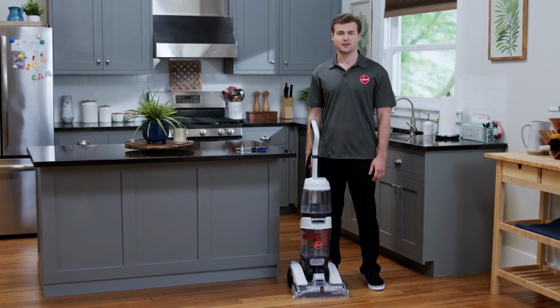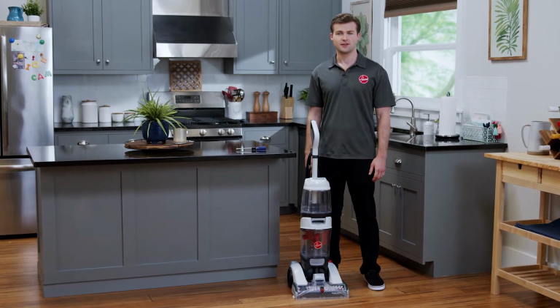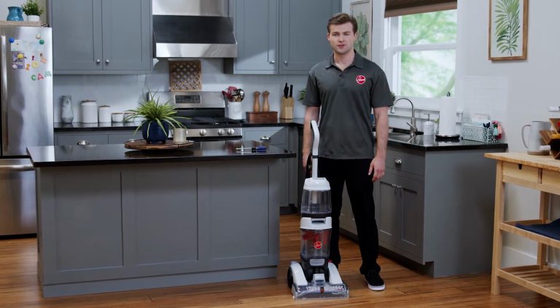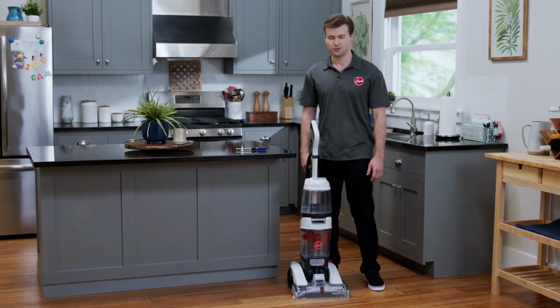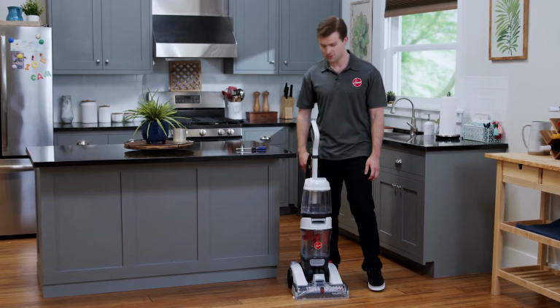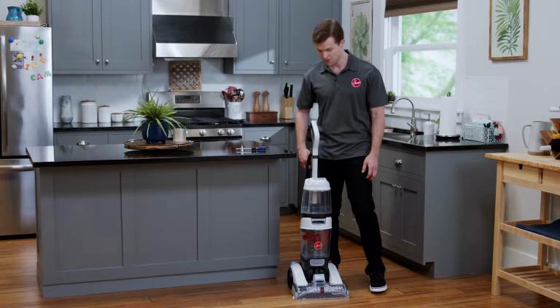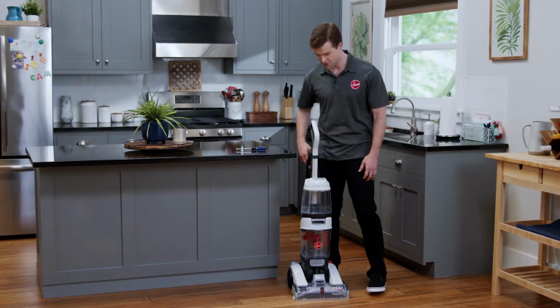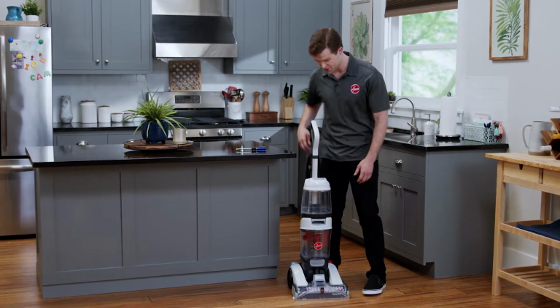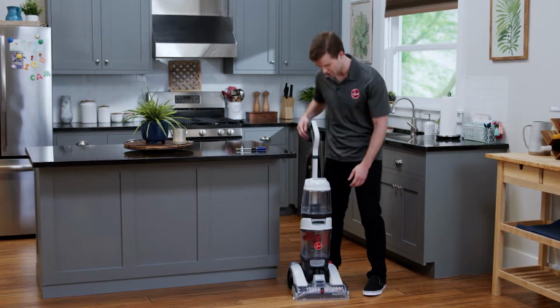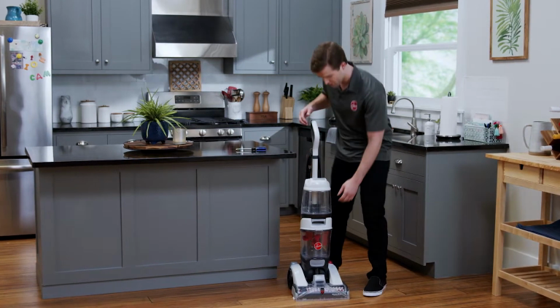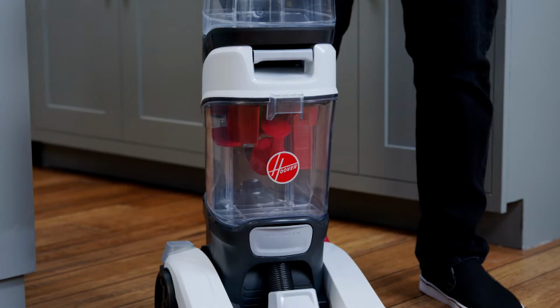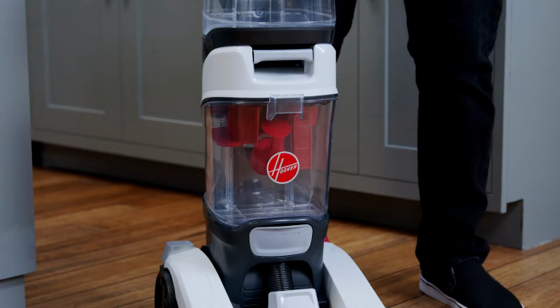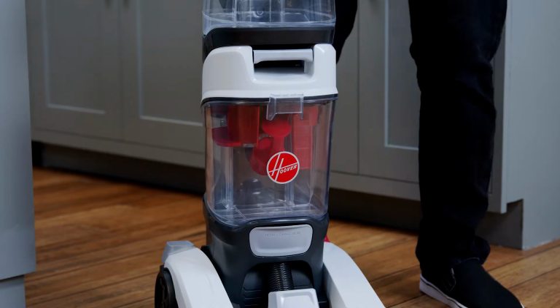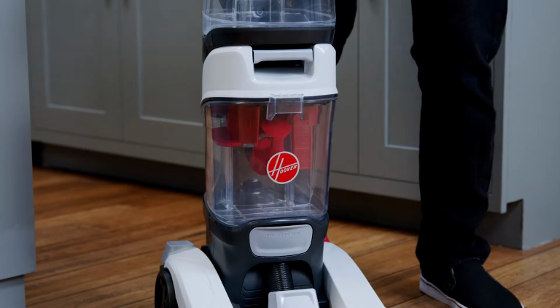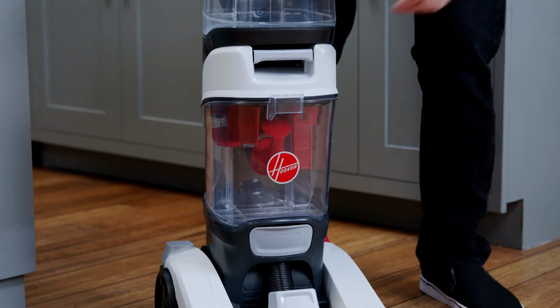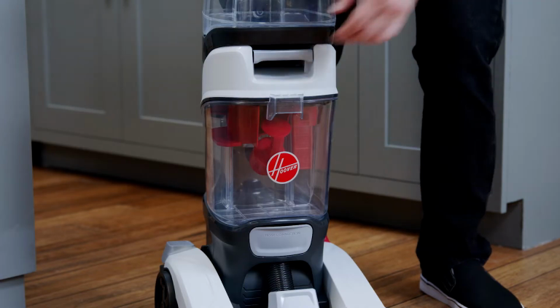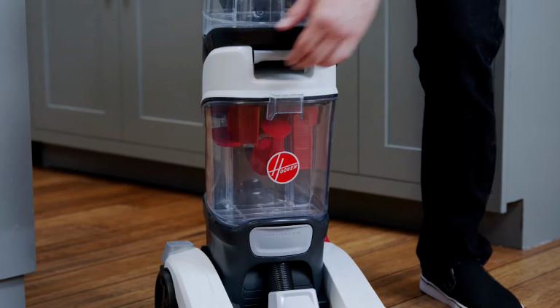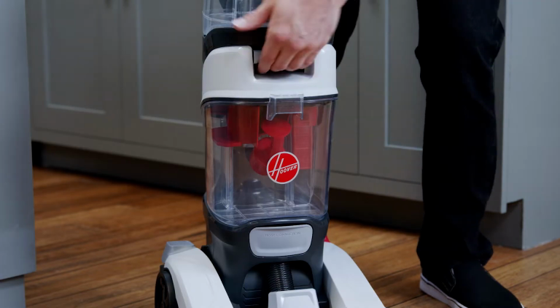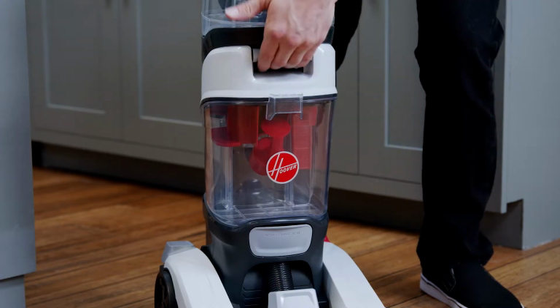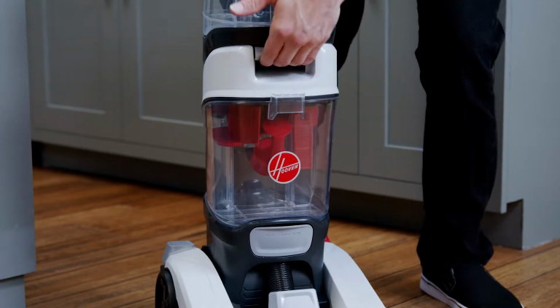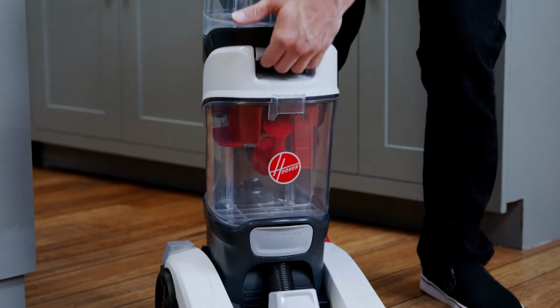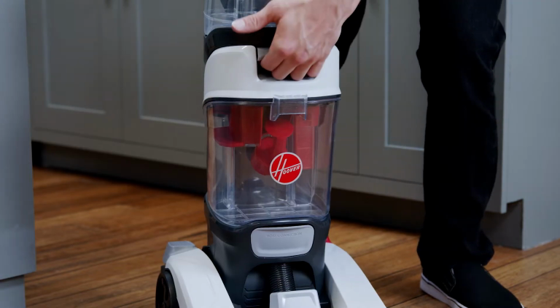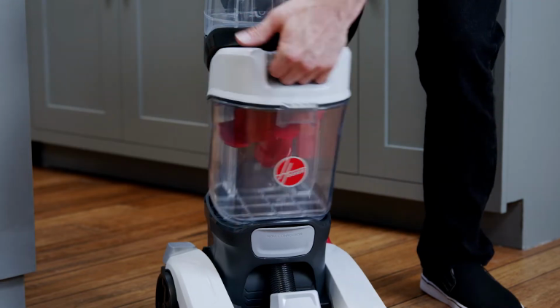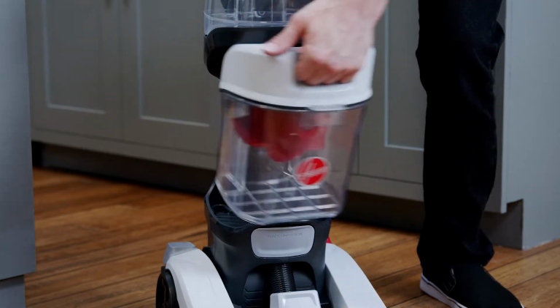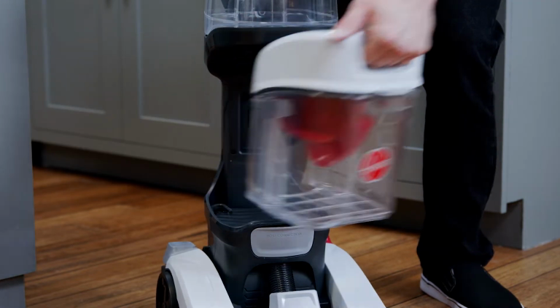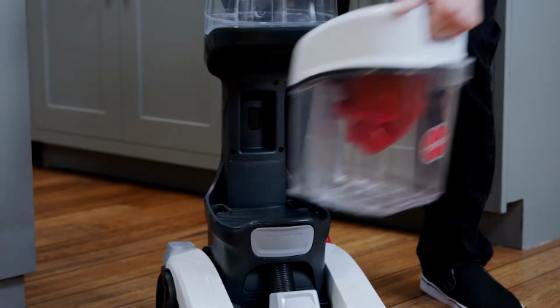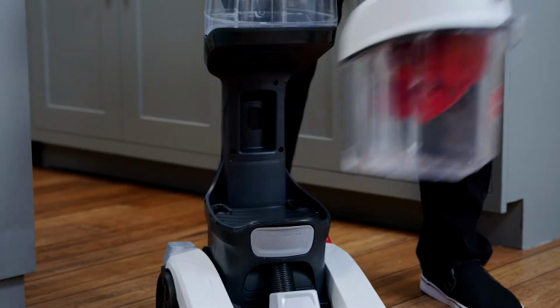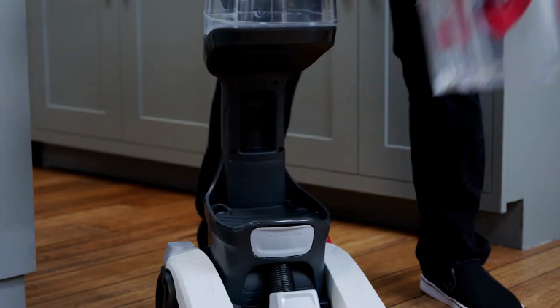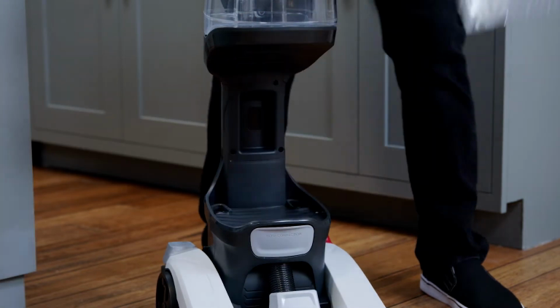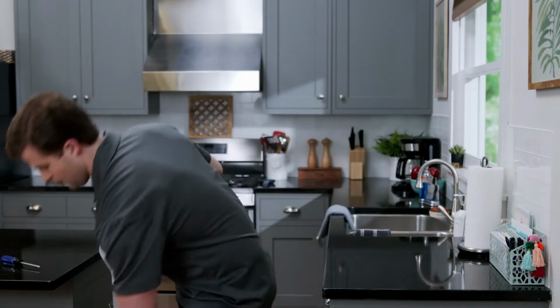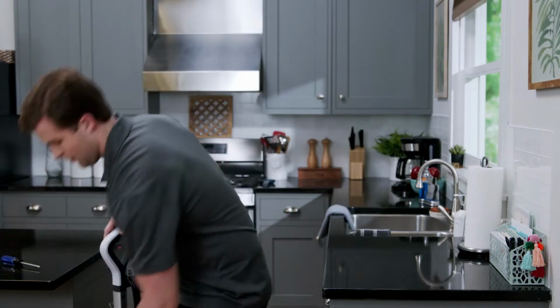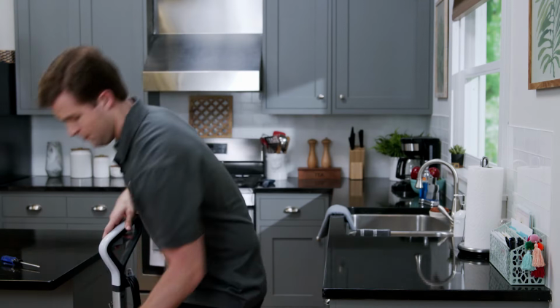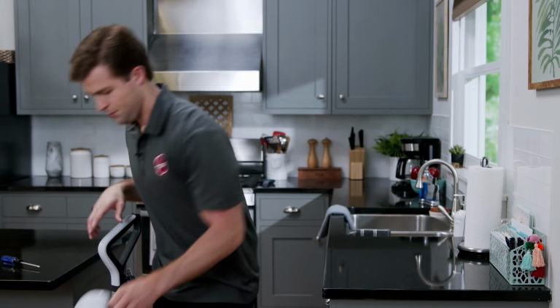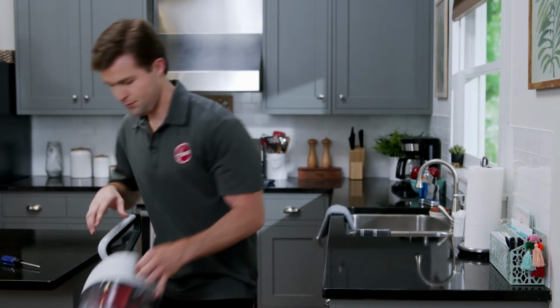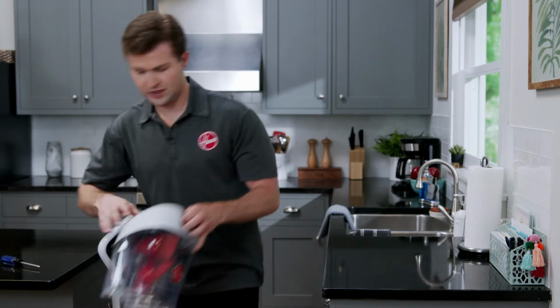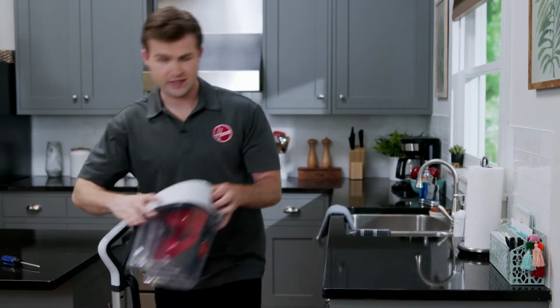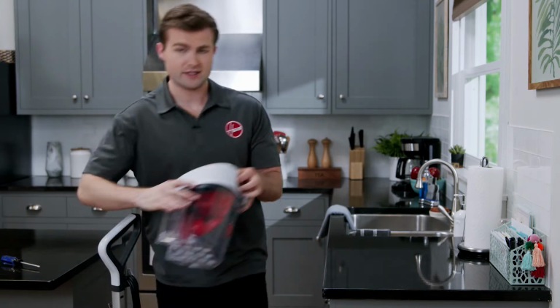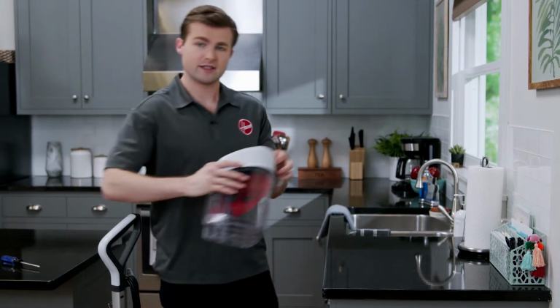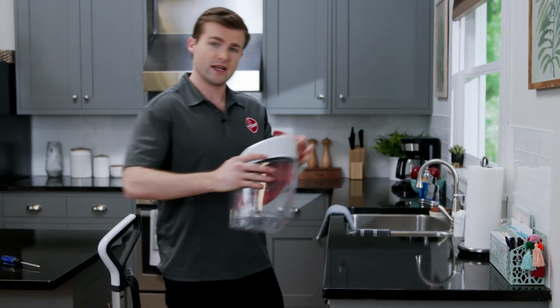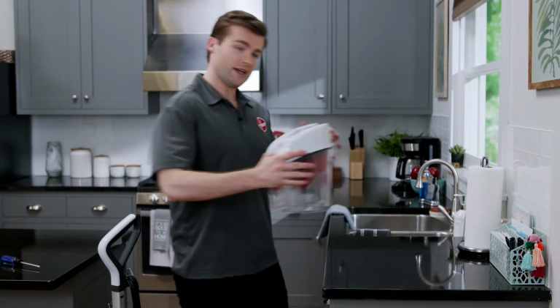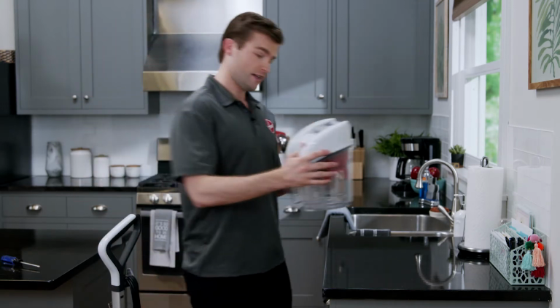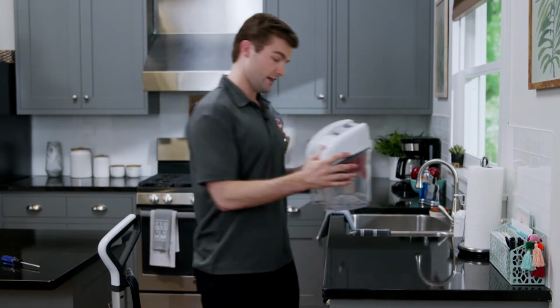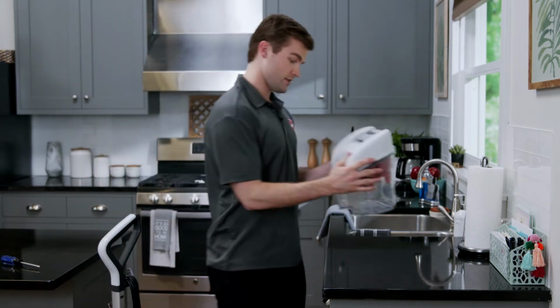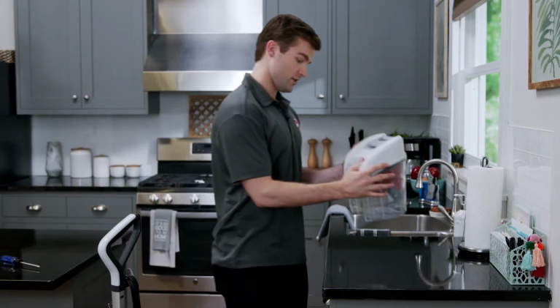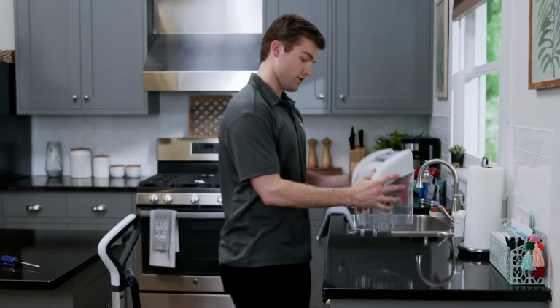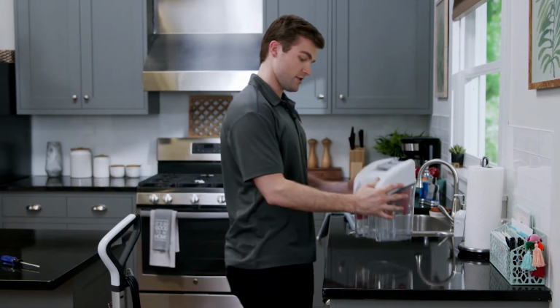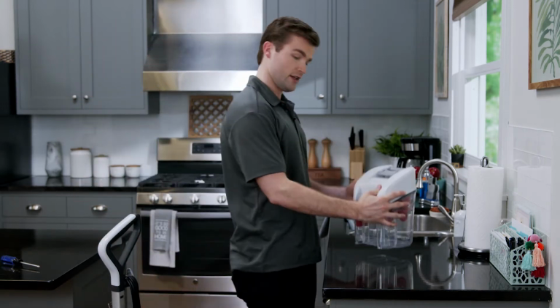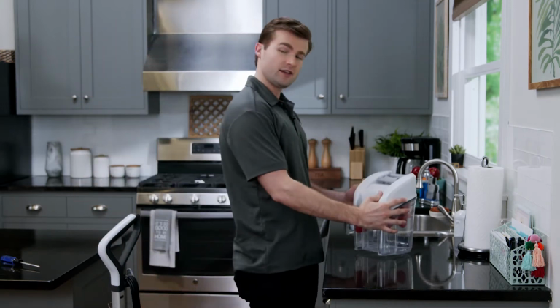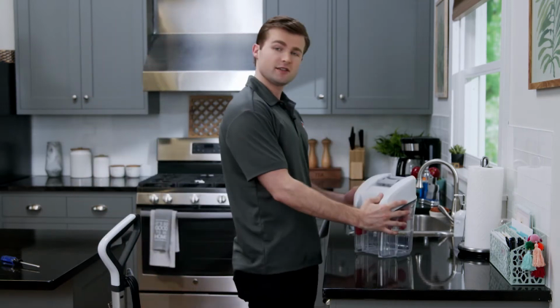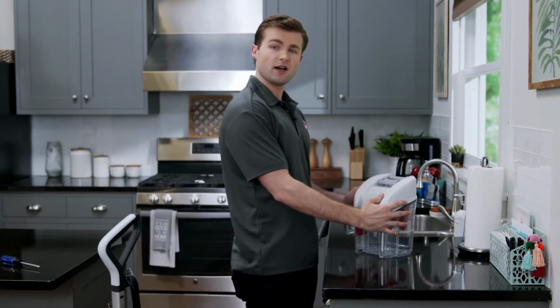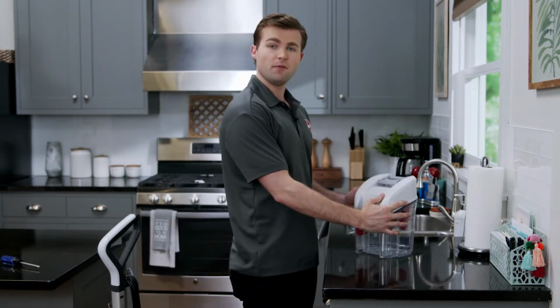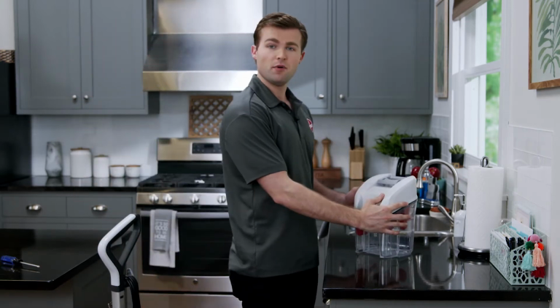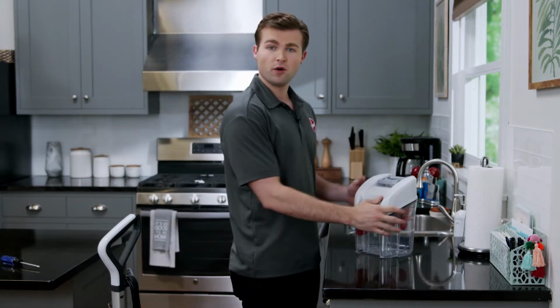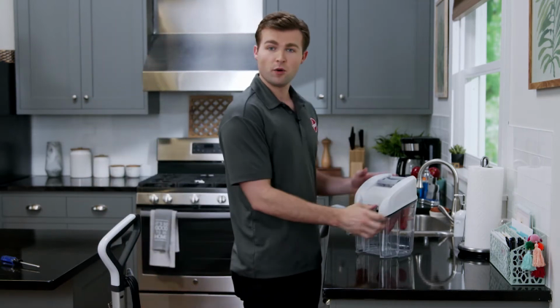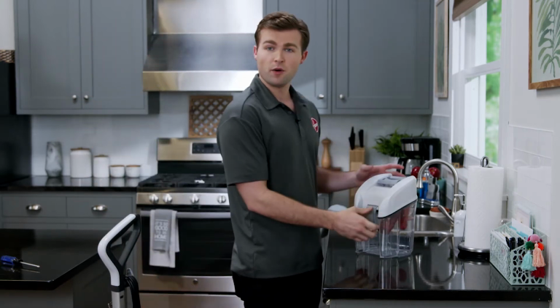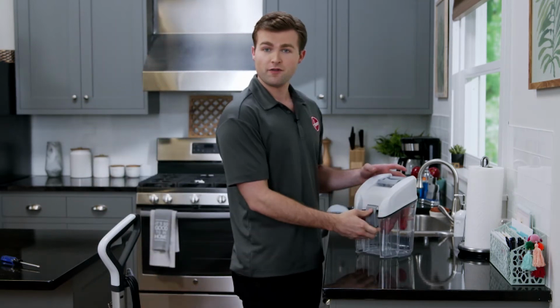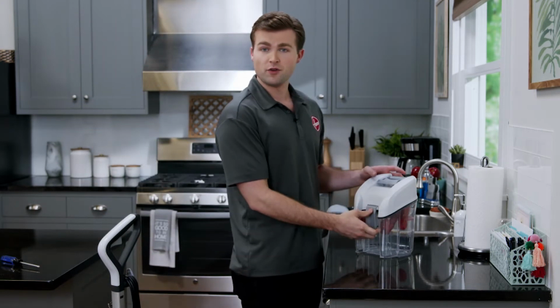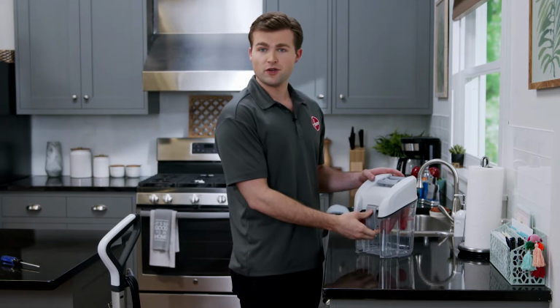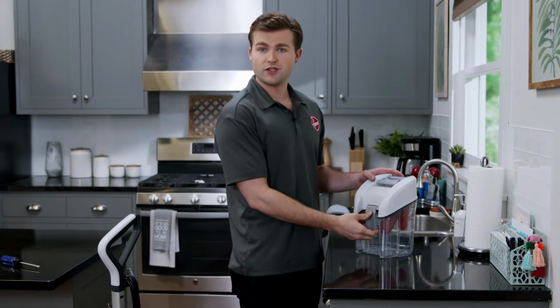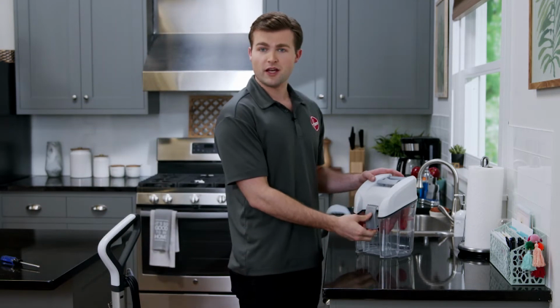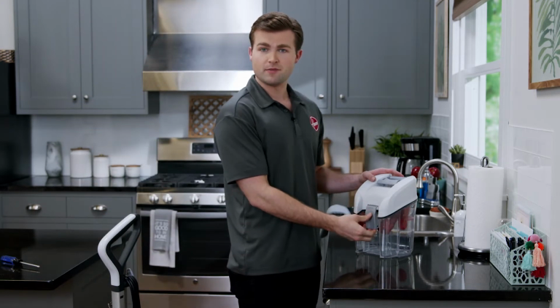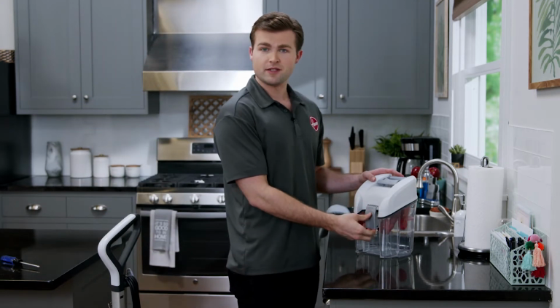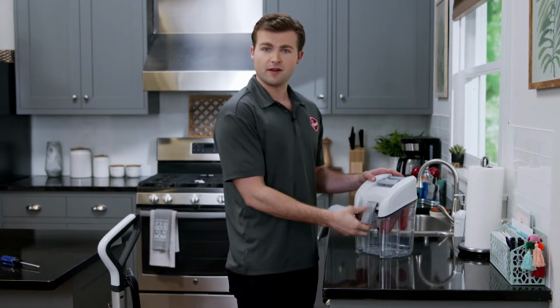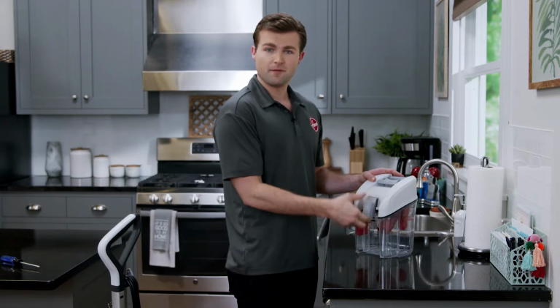To remove the dirty water tank, grab the handle and pull it out. Place the tank next to your sink, tub, or wherever you wish to empty it.